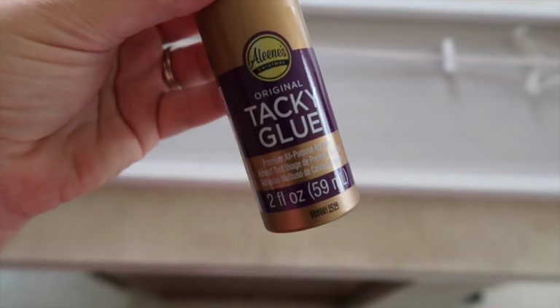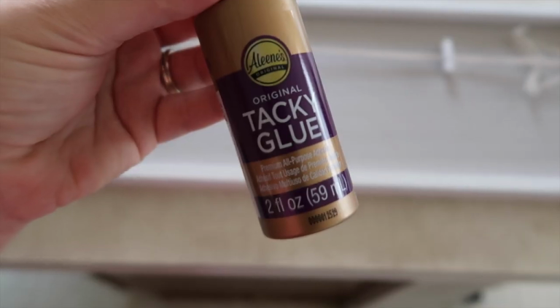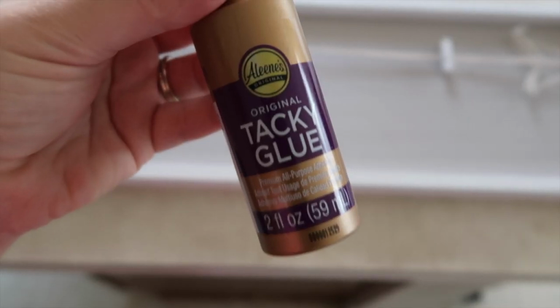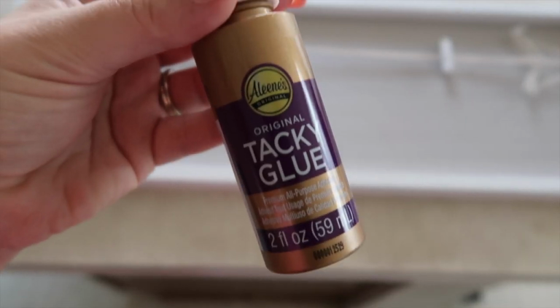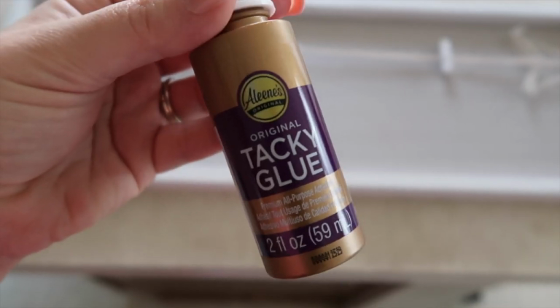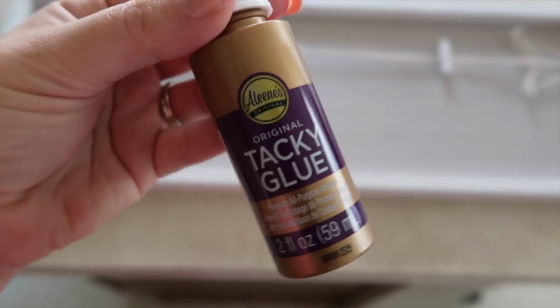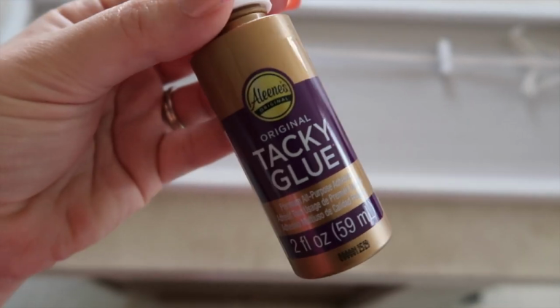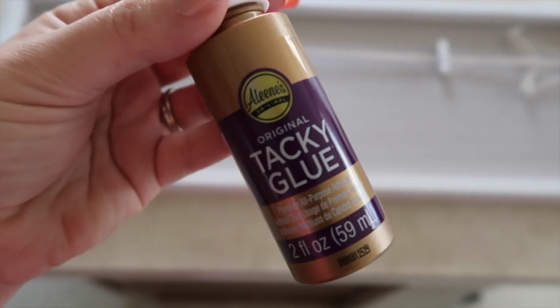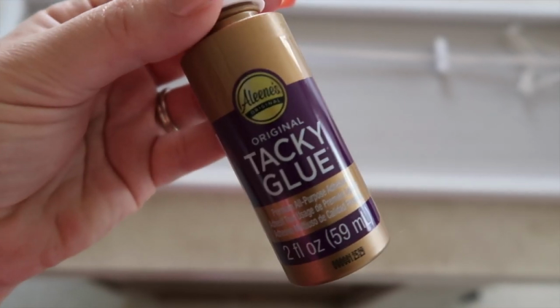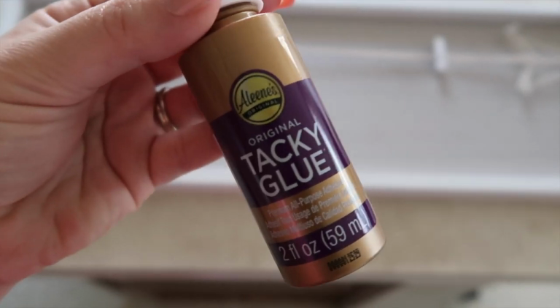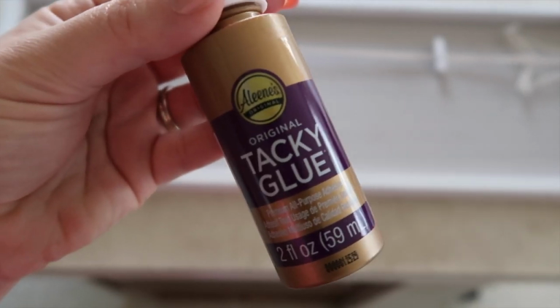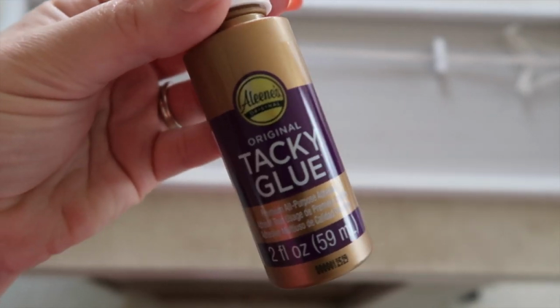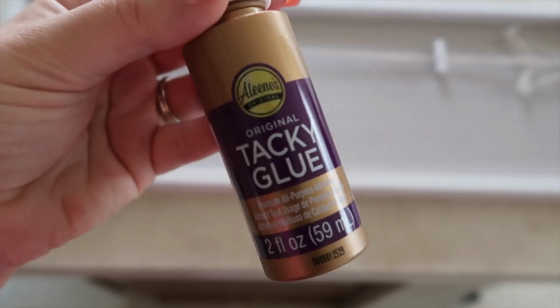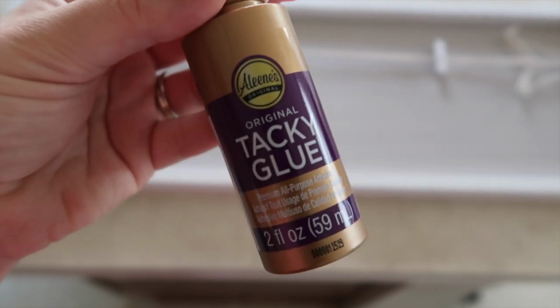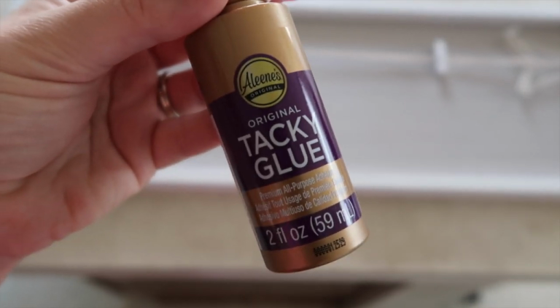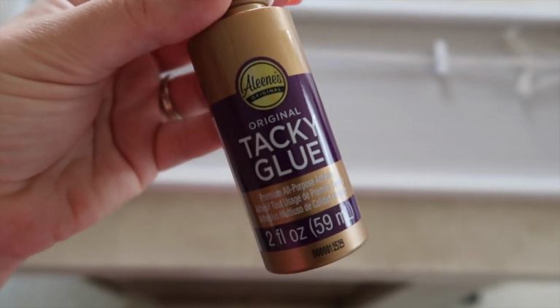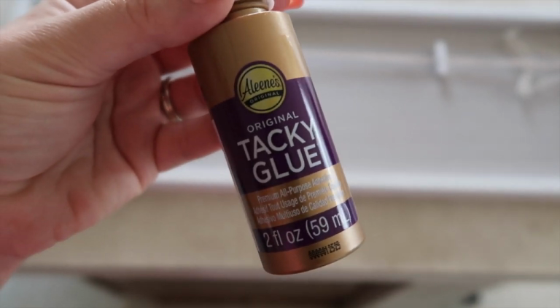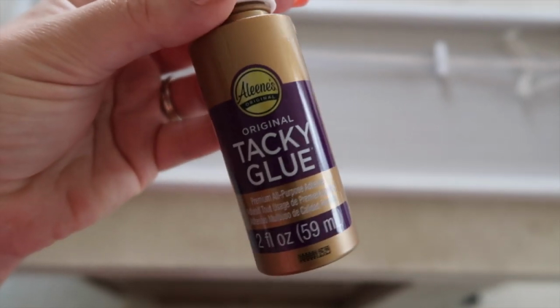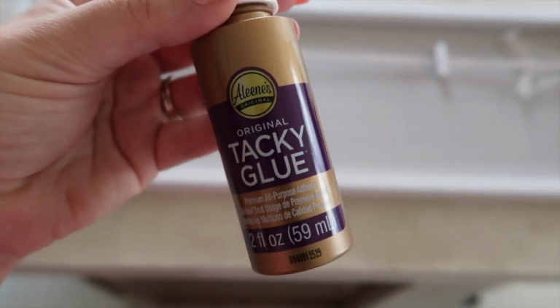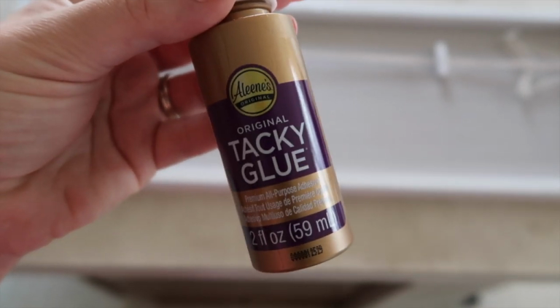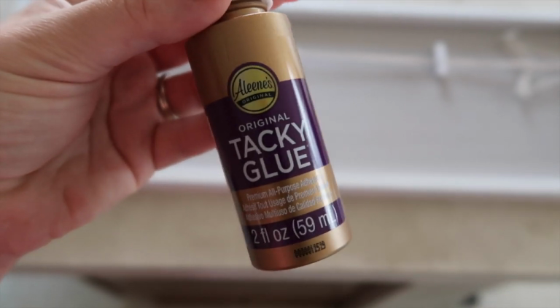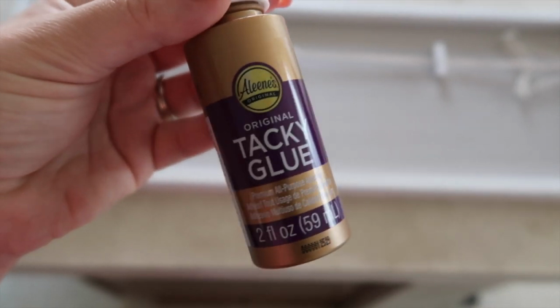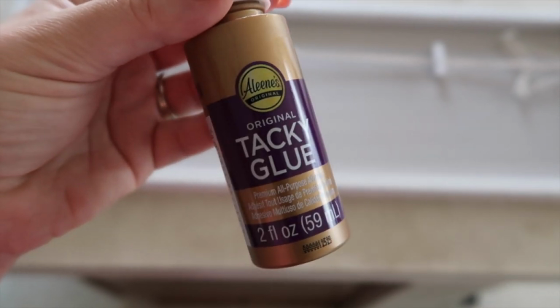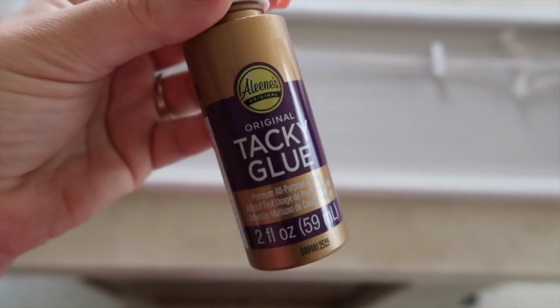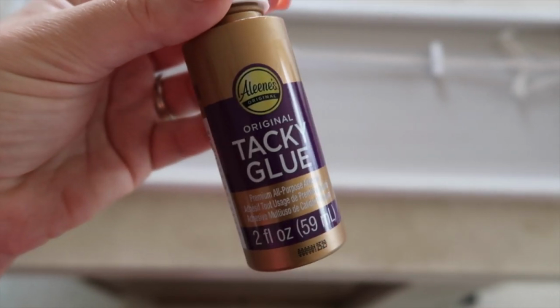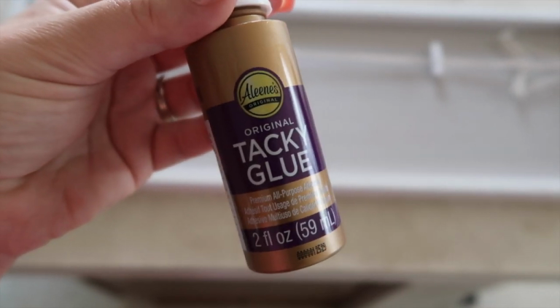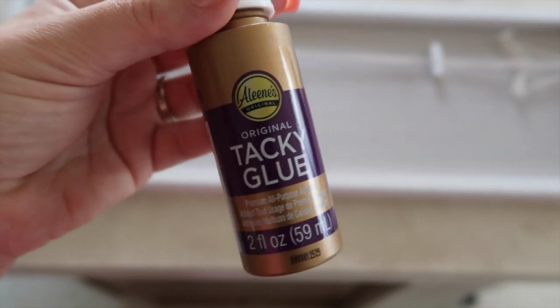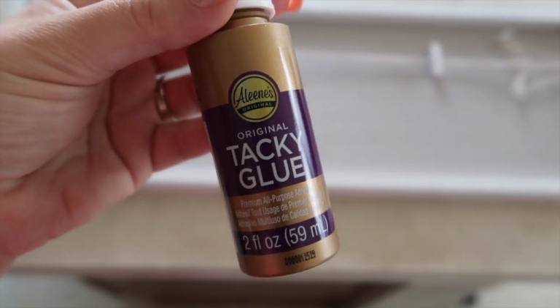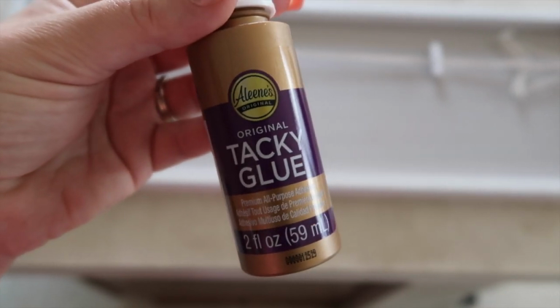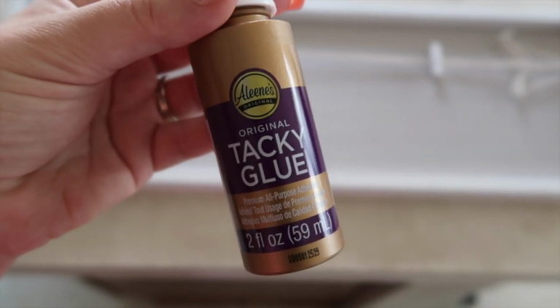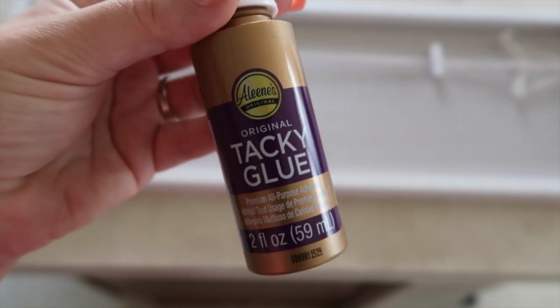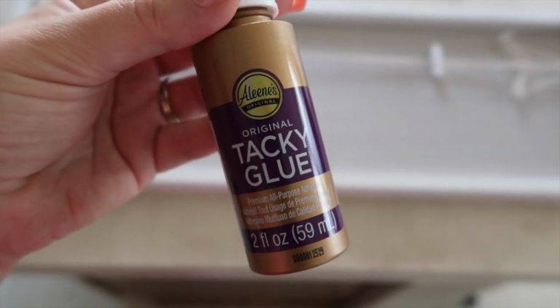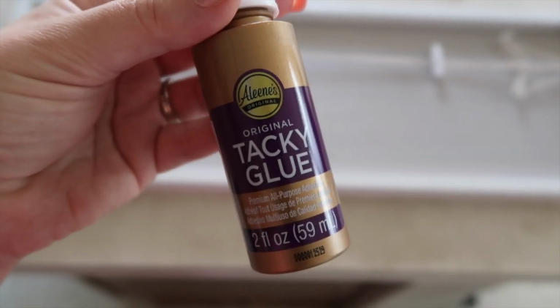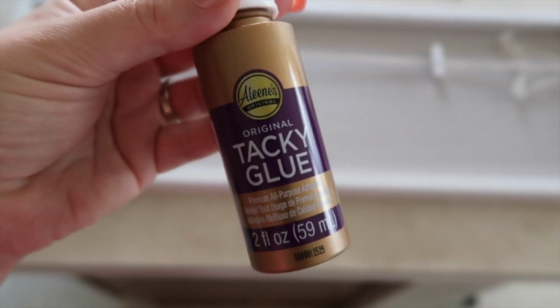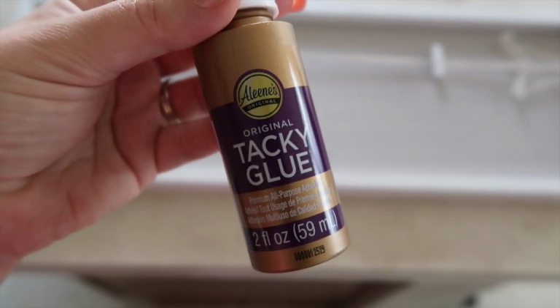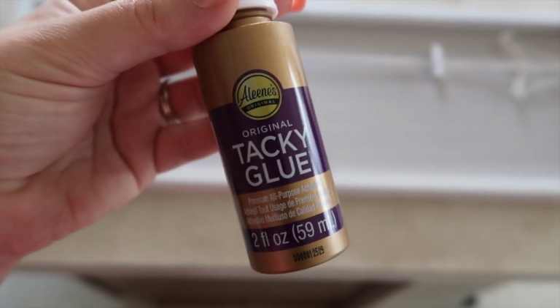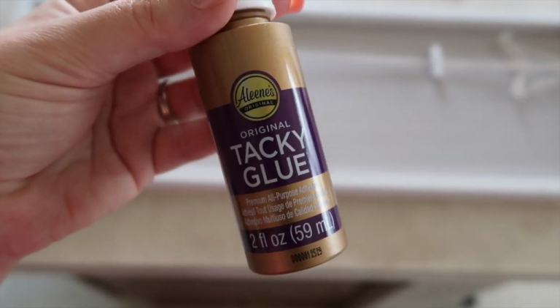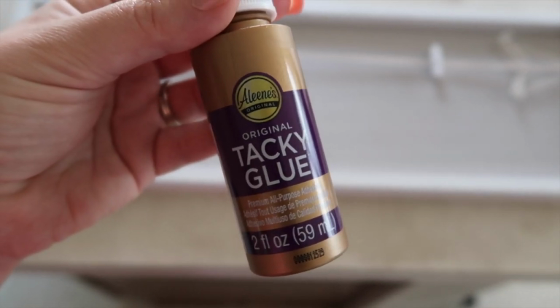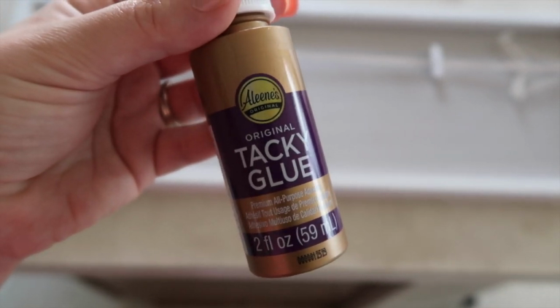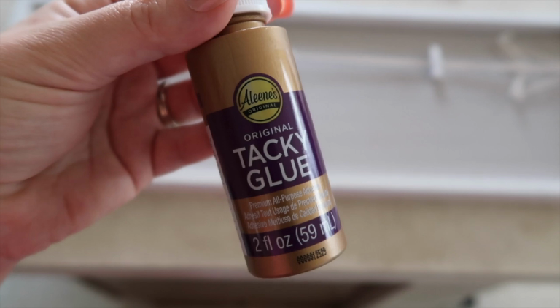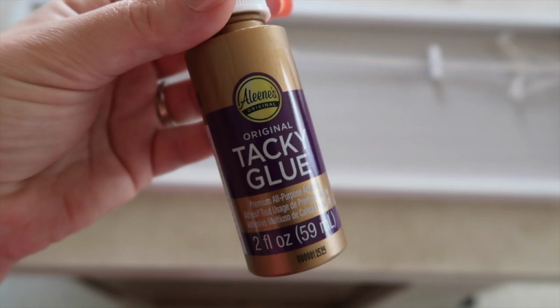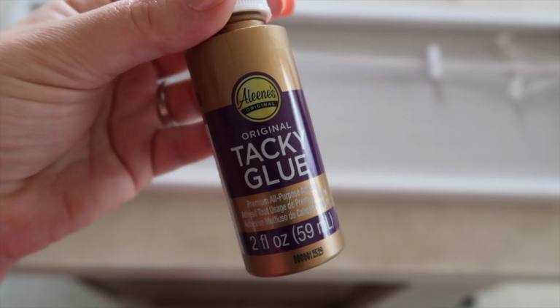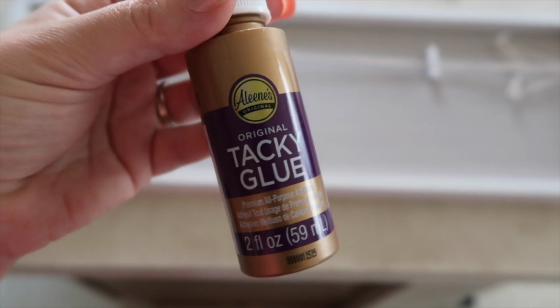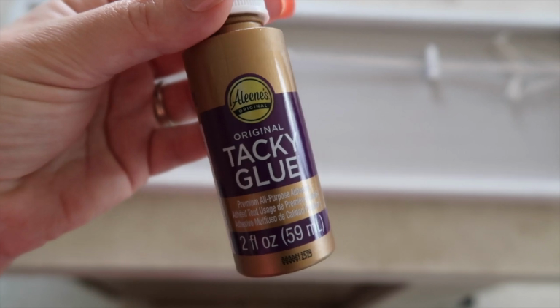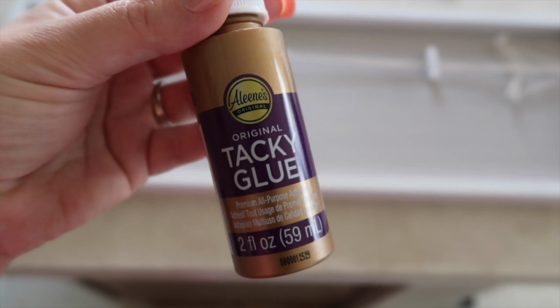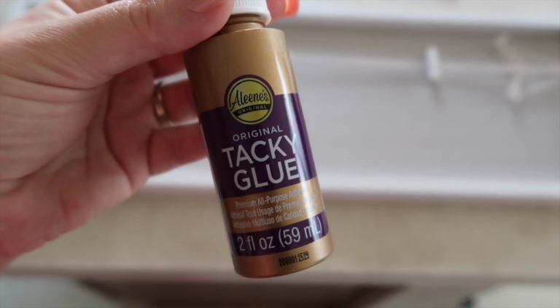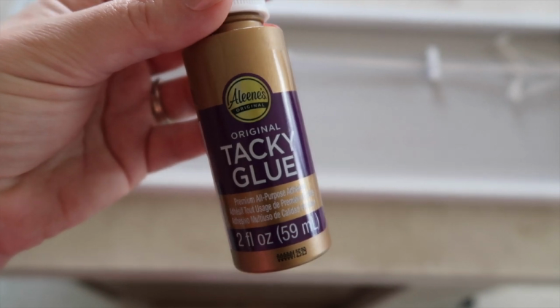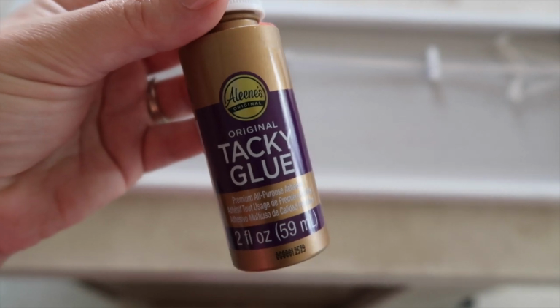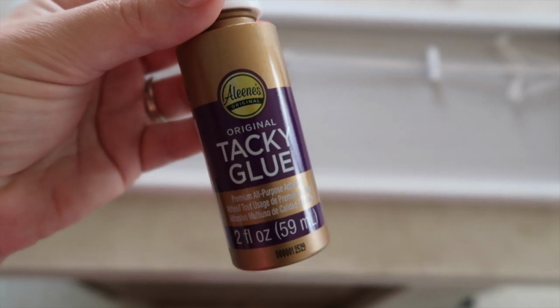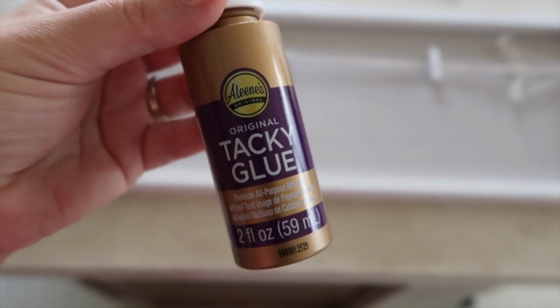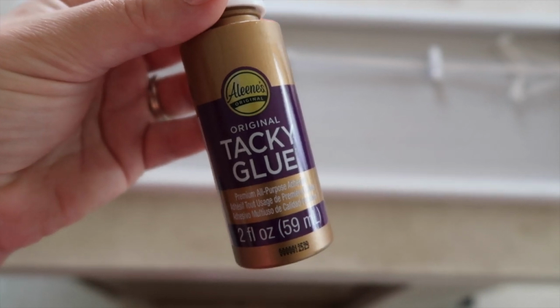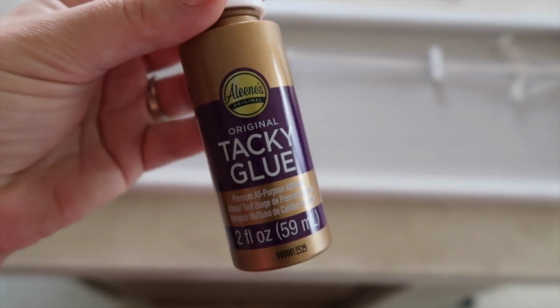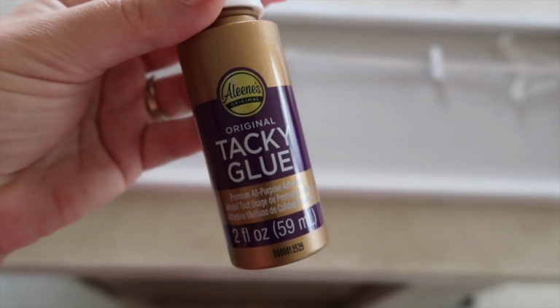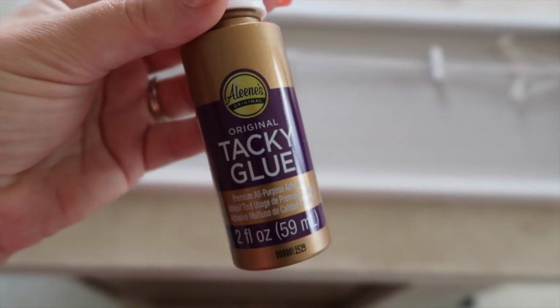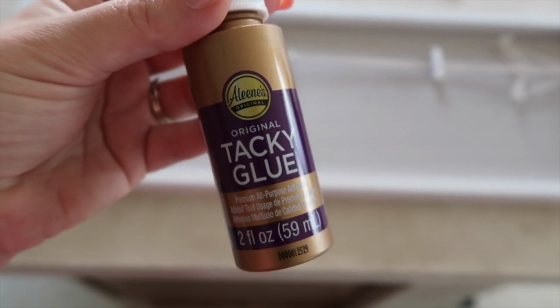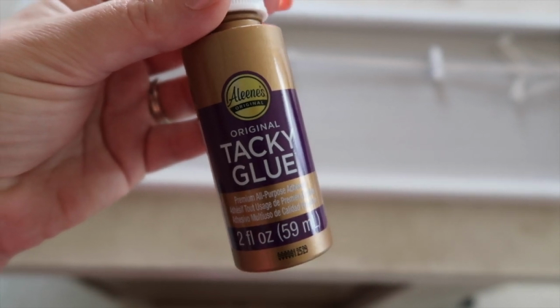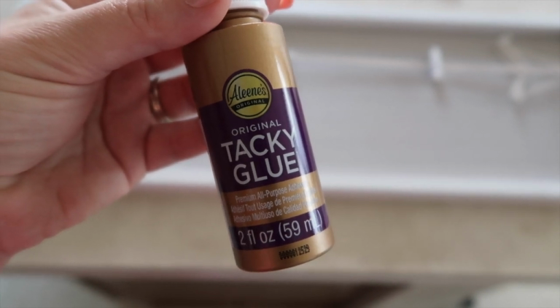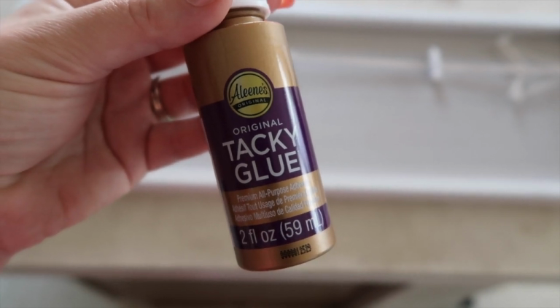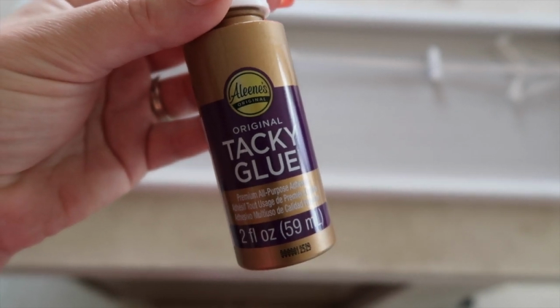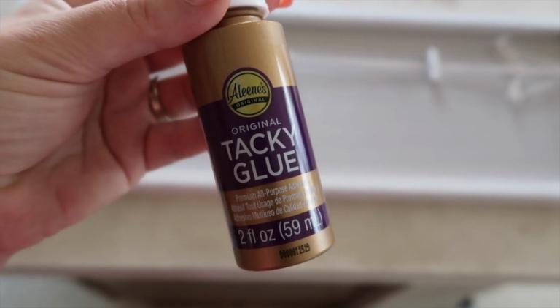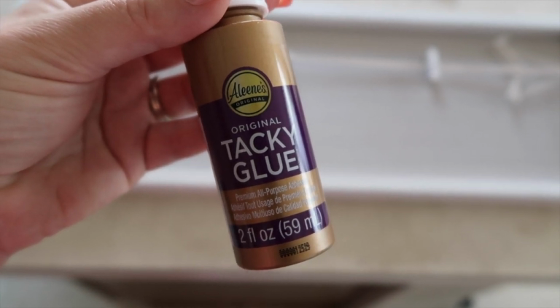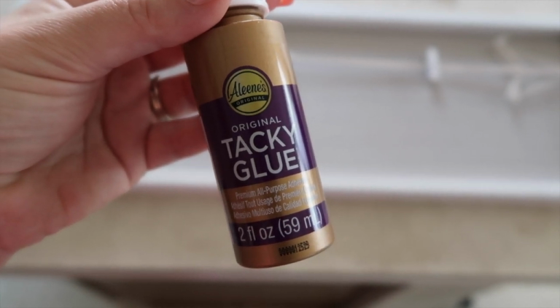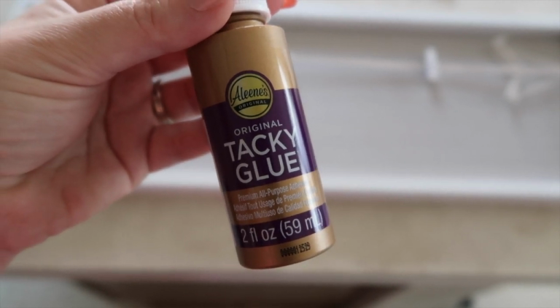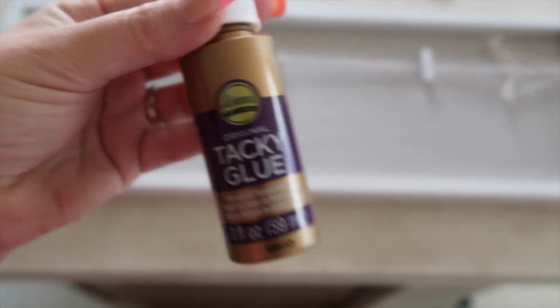The glue I got was Aileen's tacky glue. I also got this at Michael's, so we're going to see how this turns out.